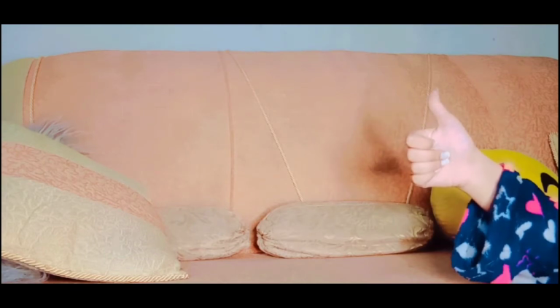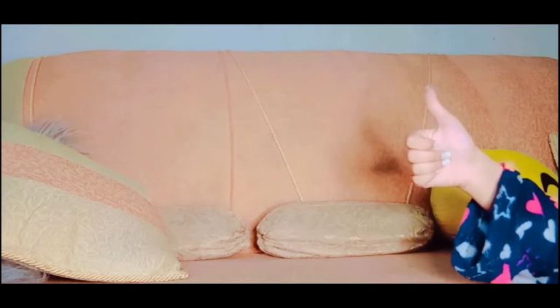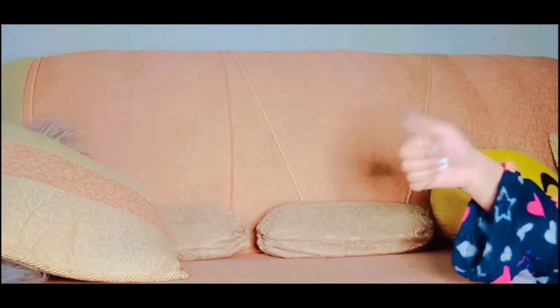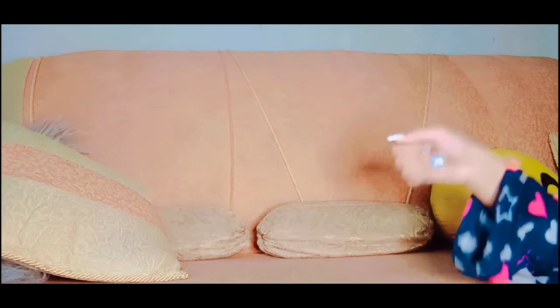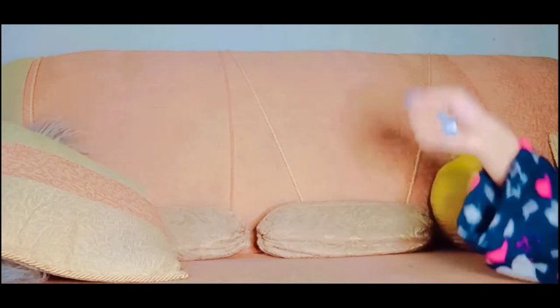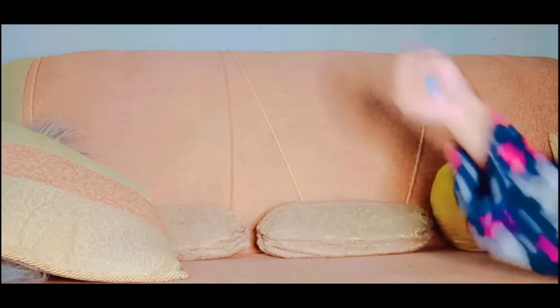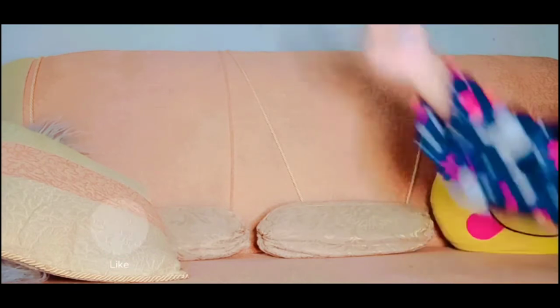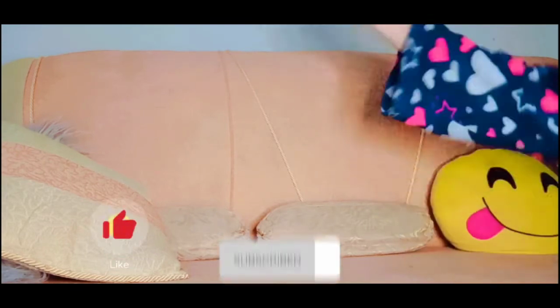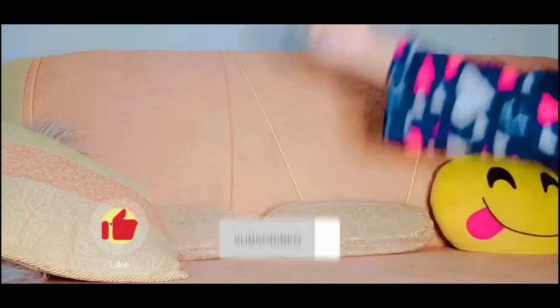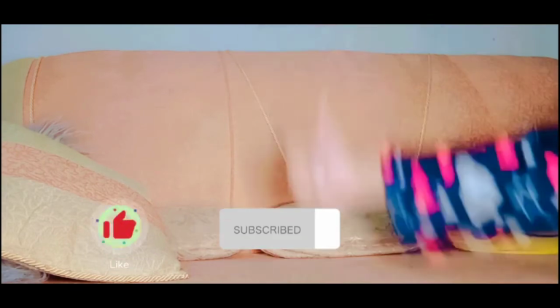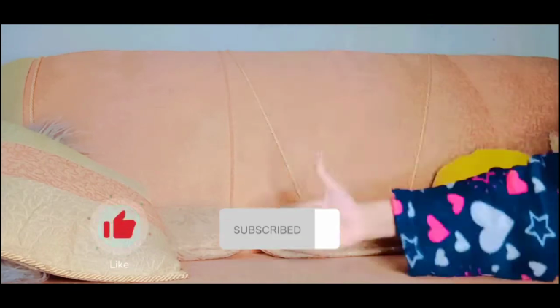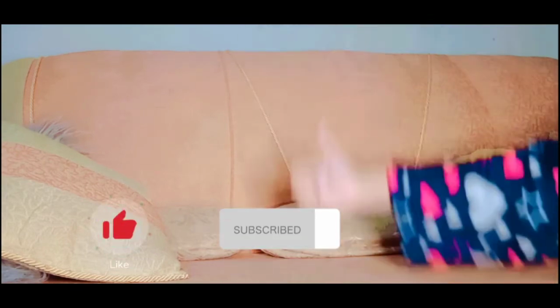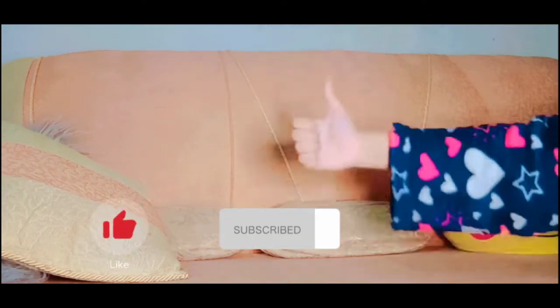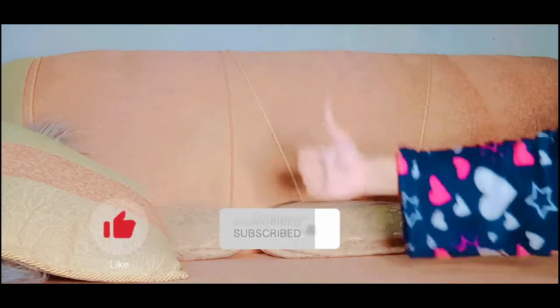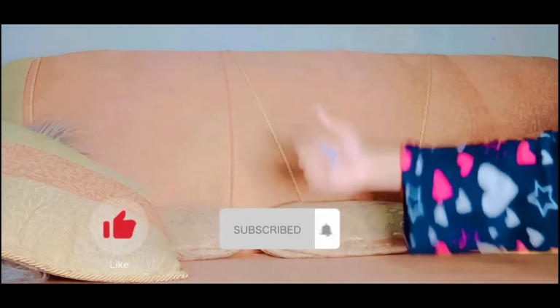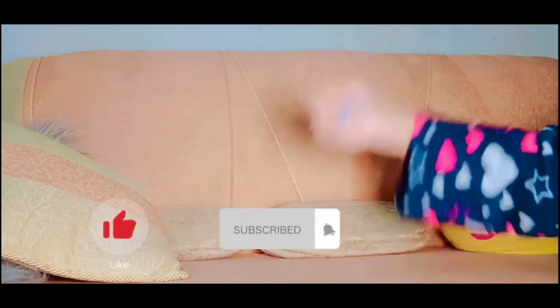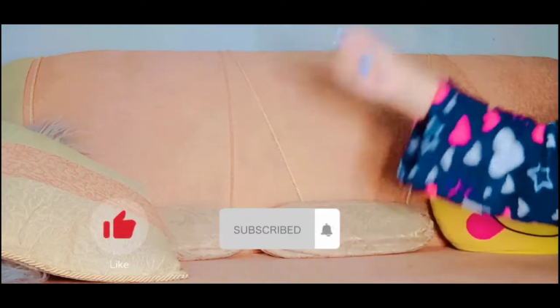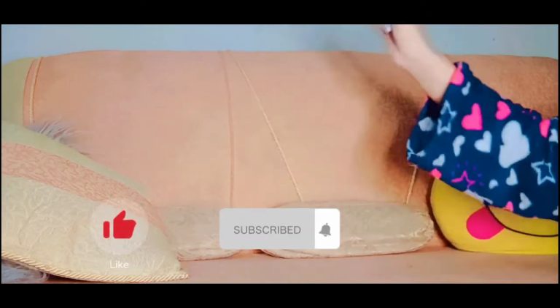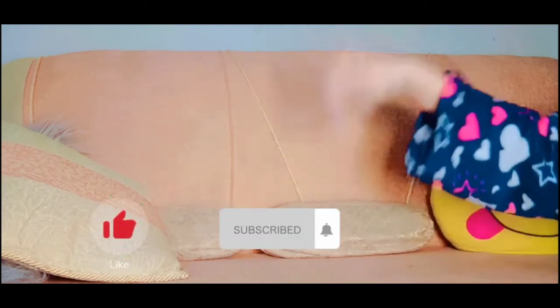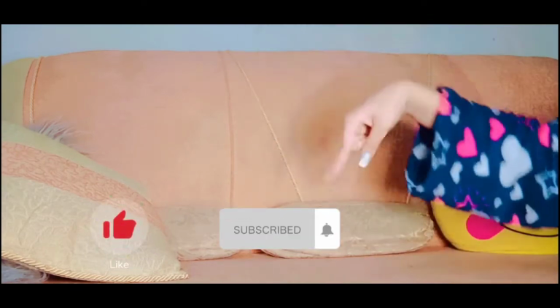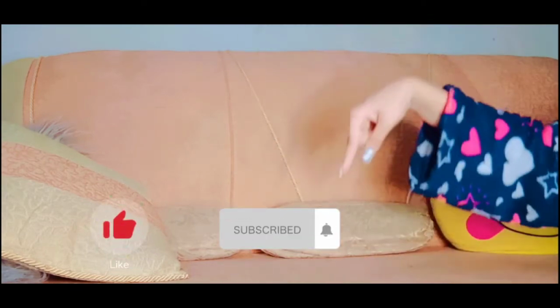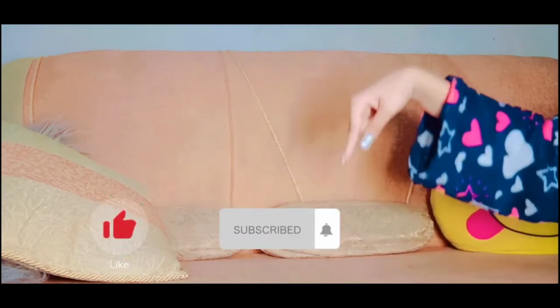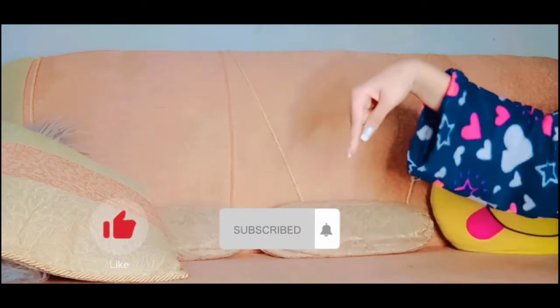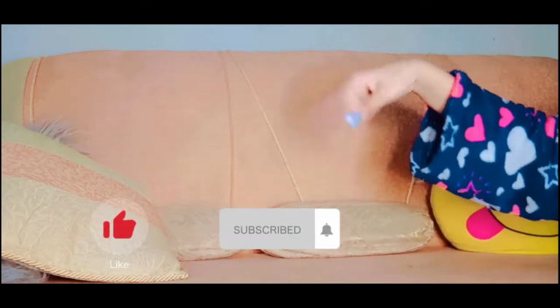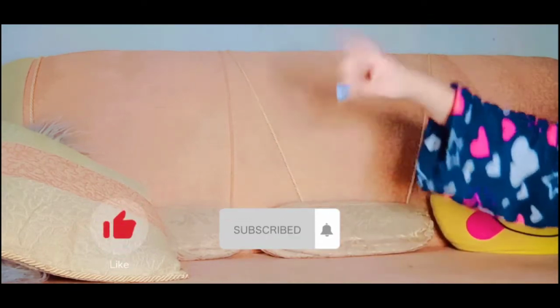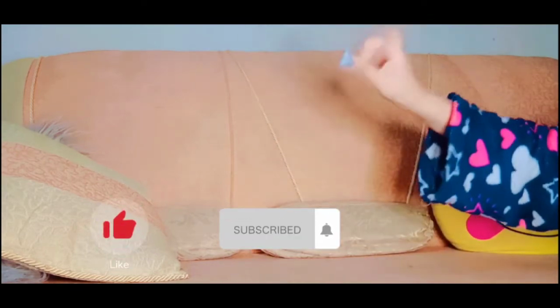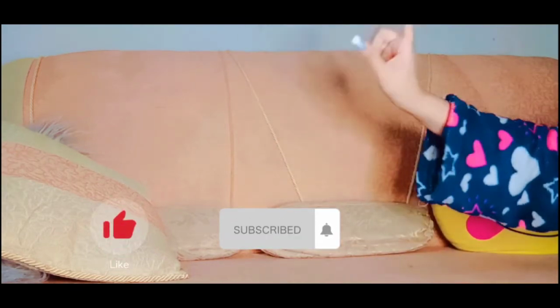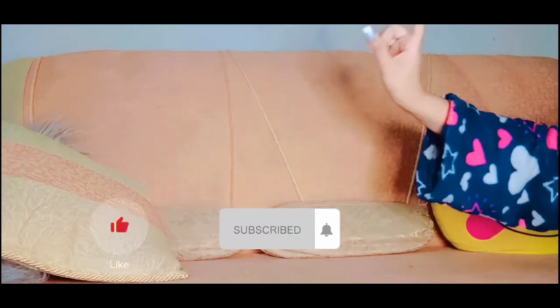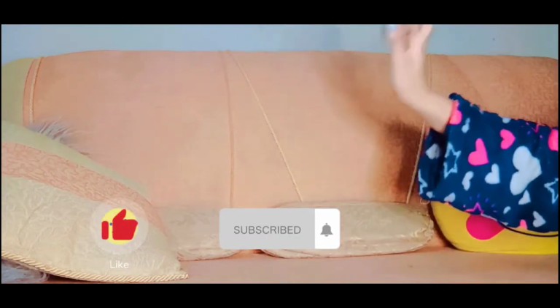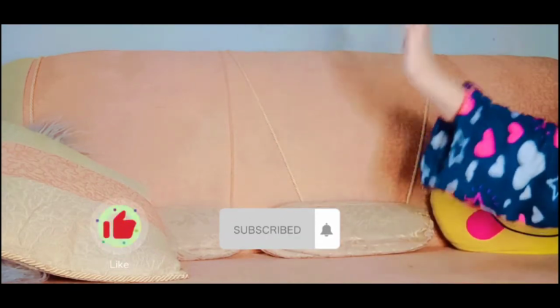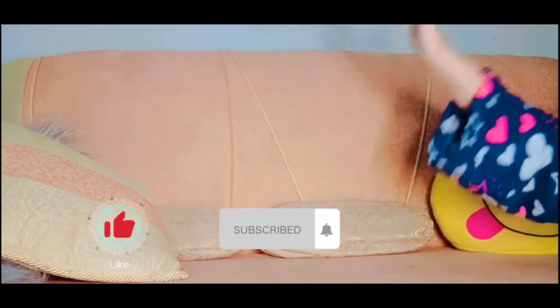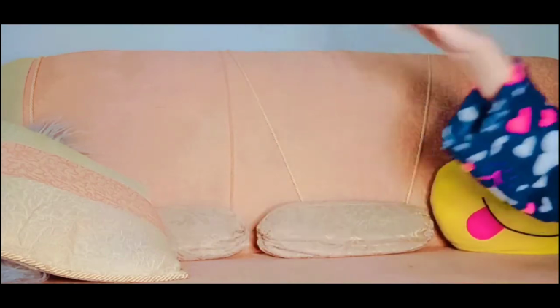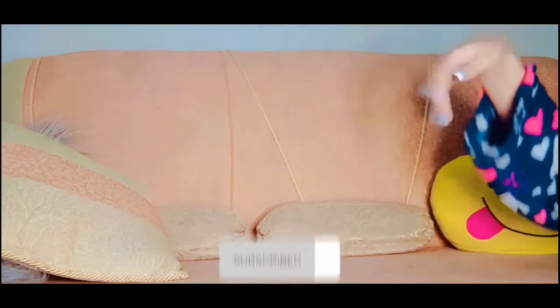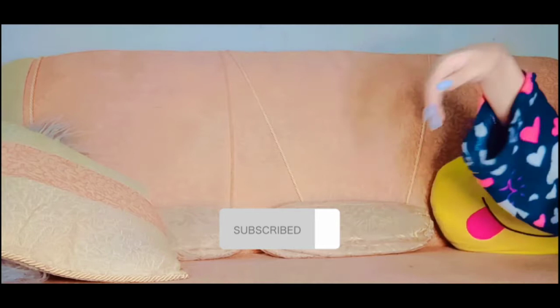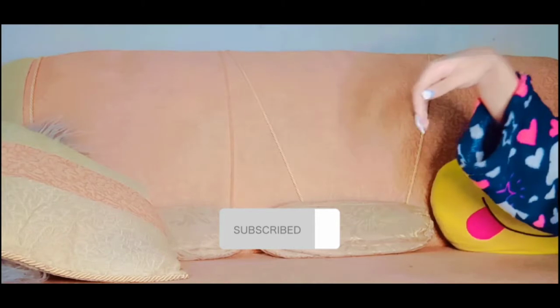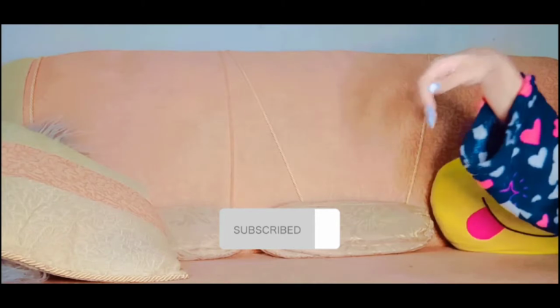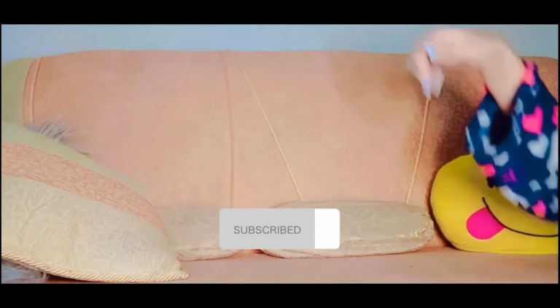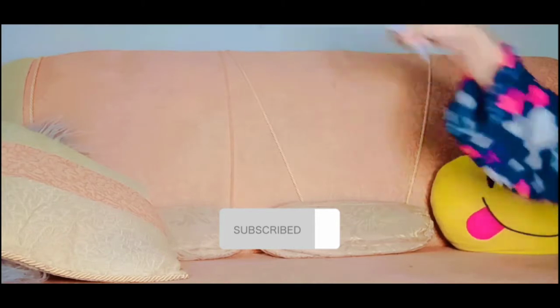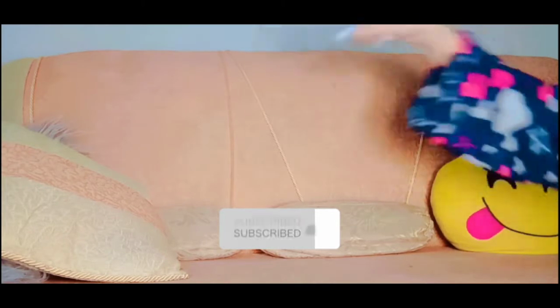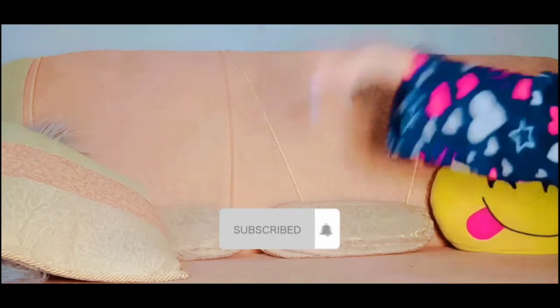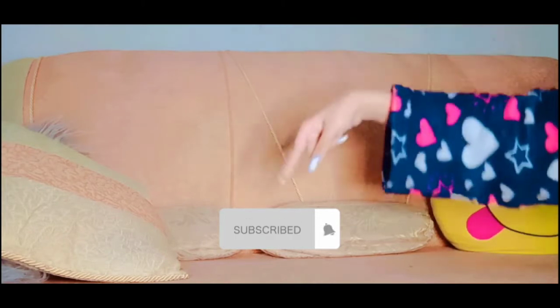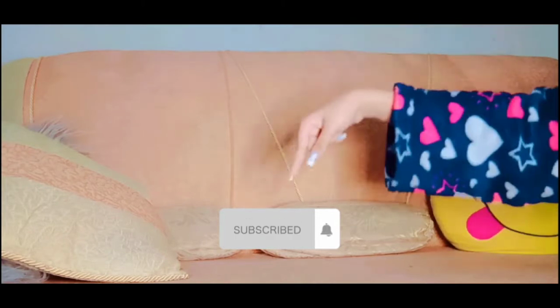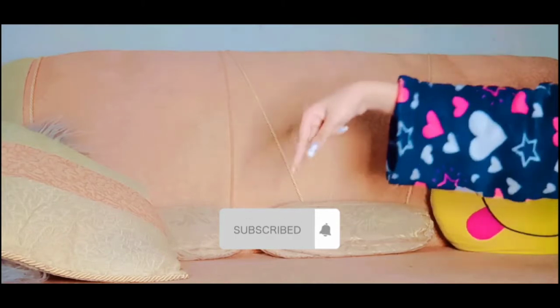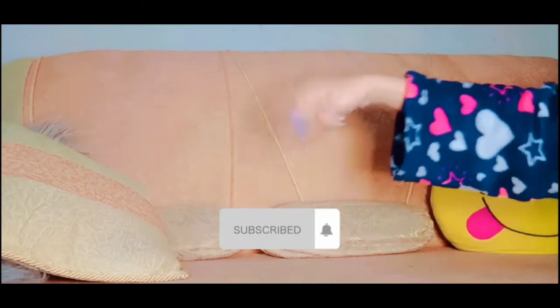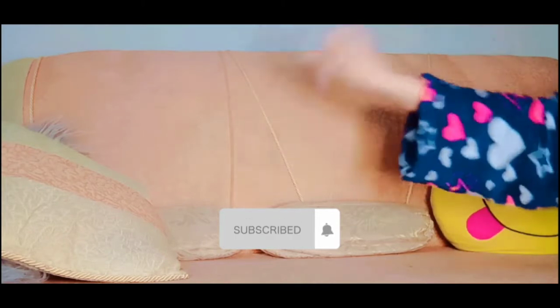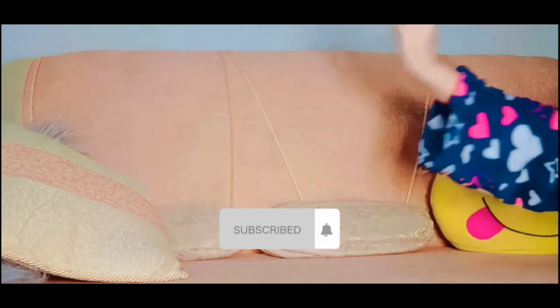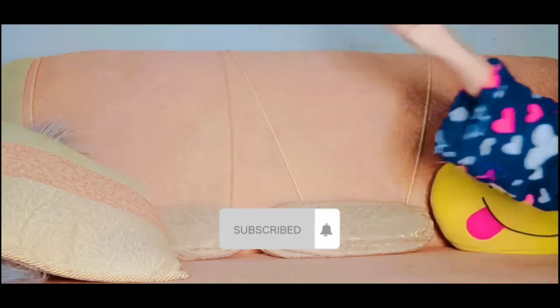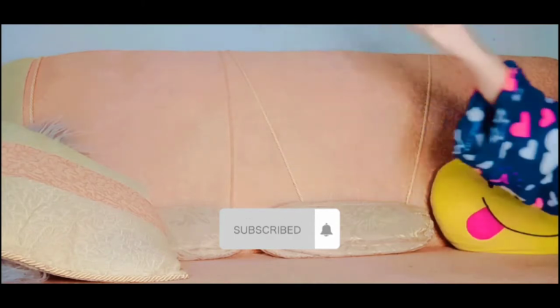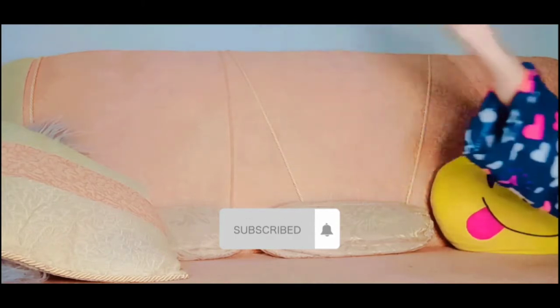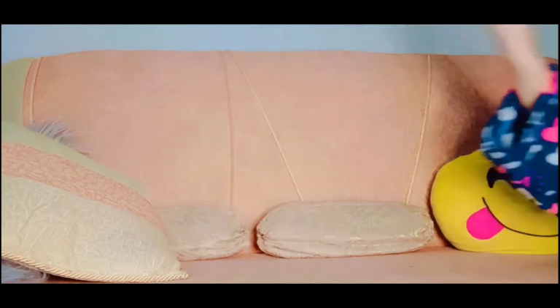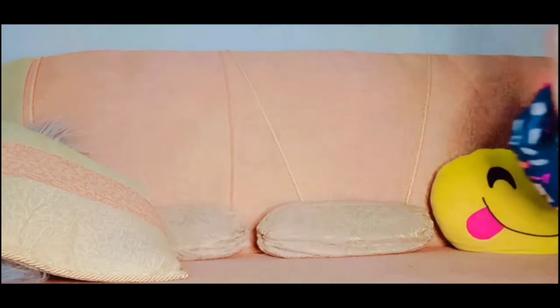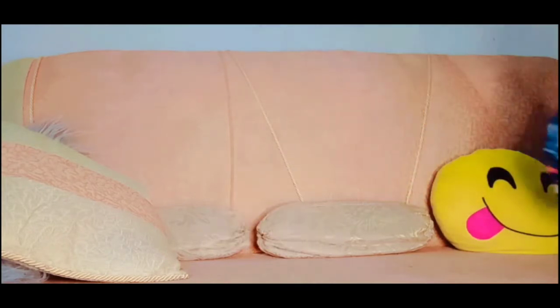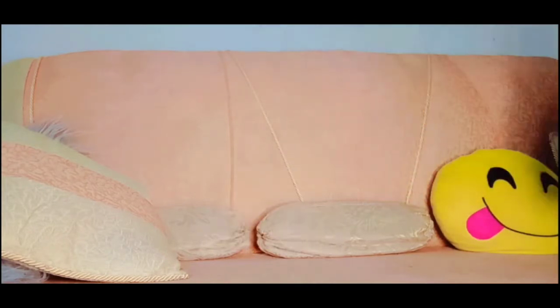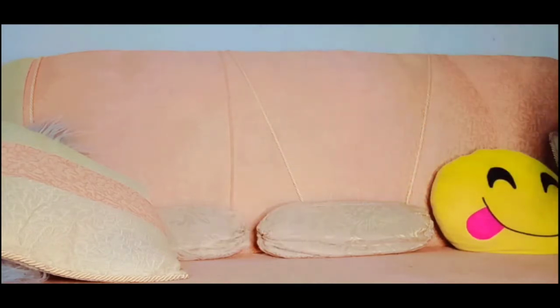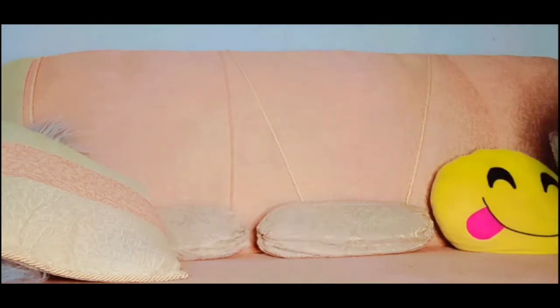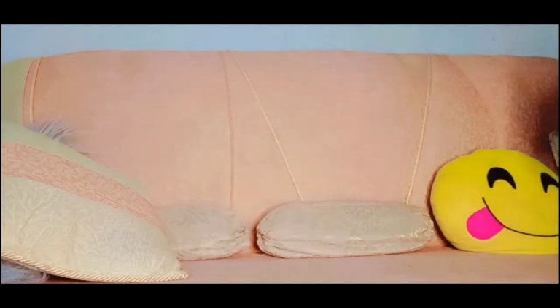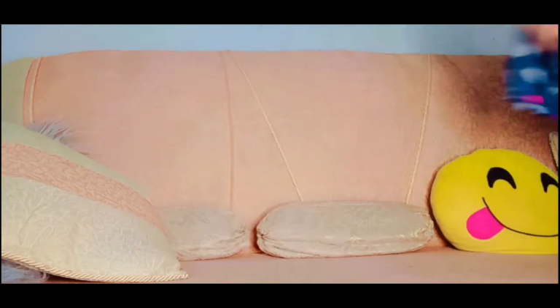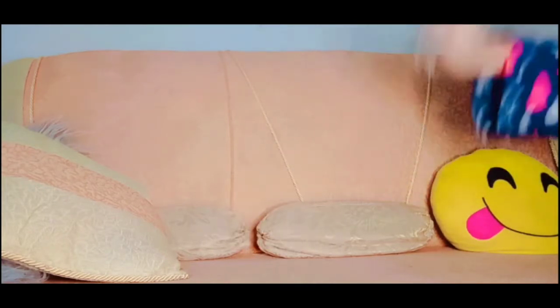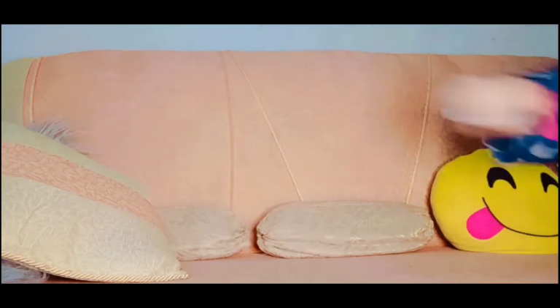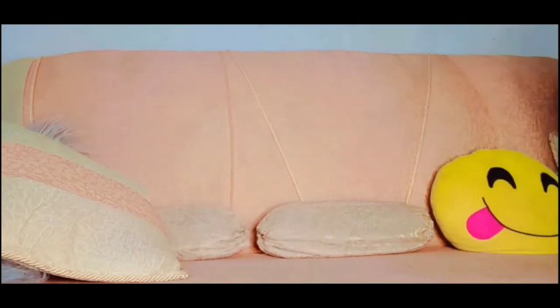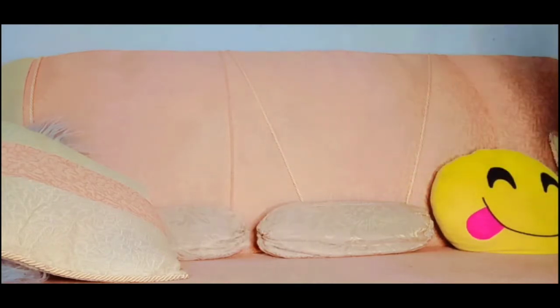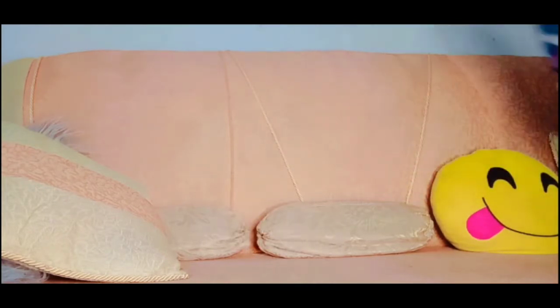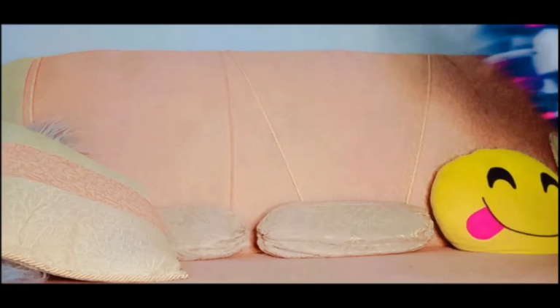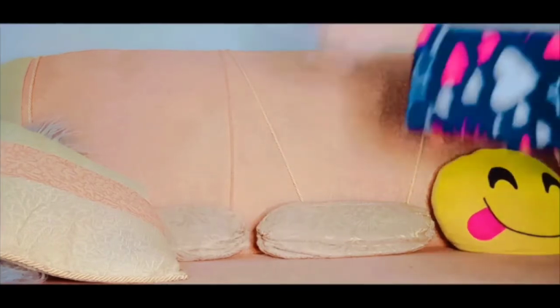But before, make sure you guys like, subscribe, and also turn on the post notifications so you will not miss it when I post a brand new video. And now let's go.